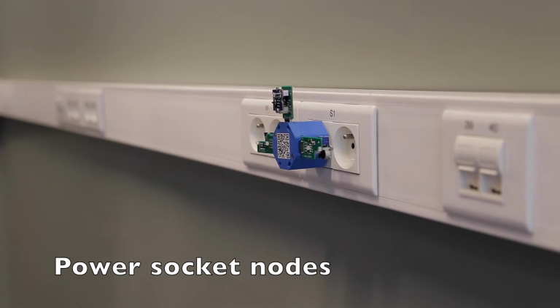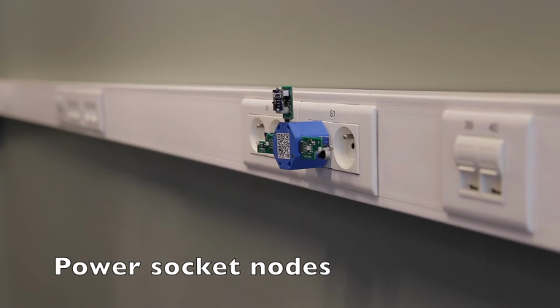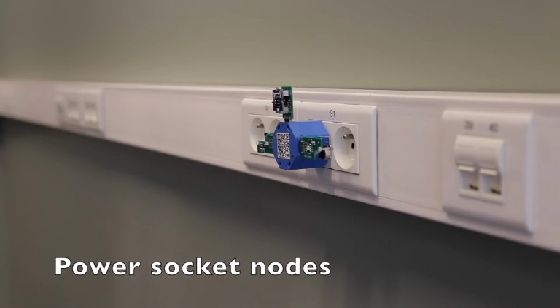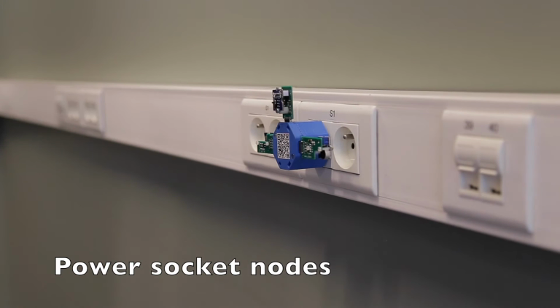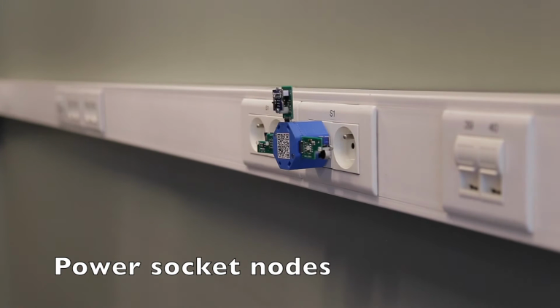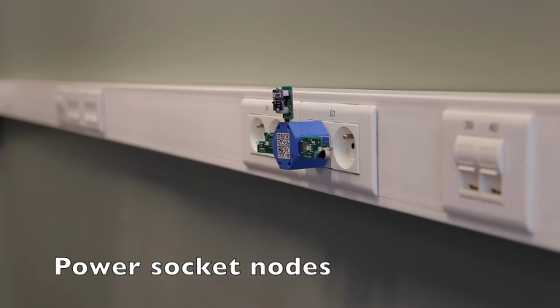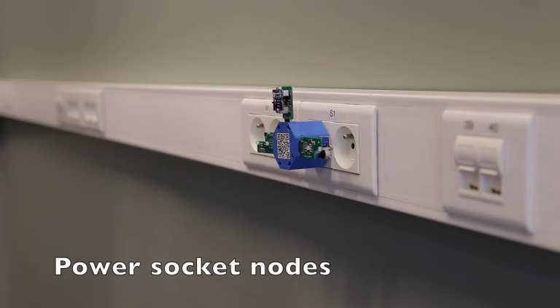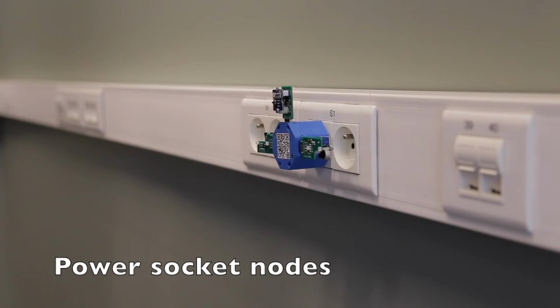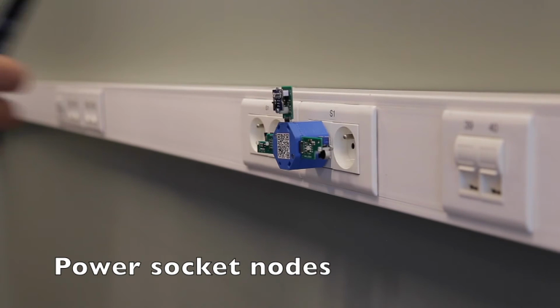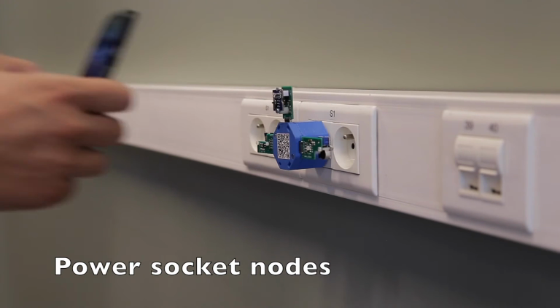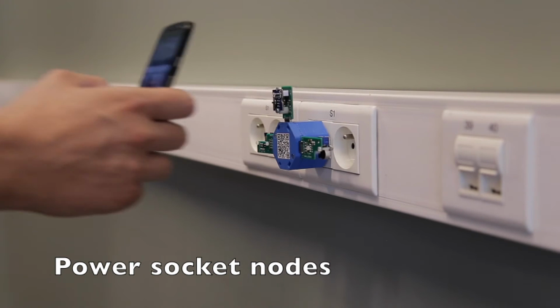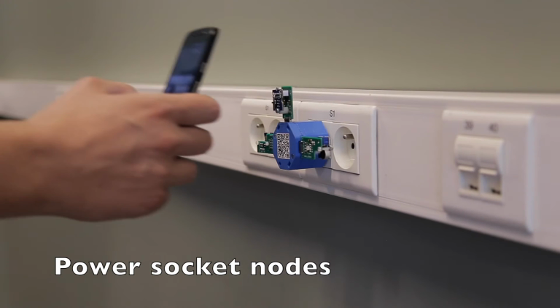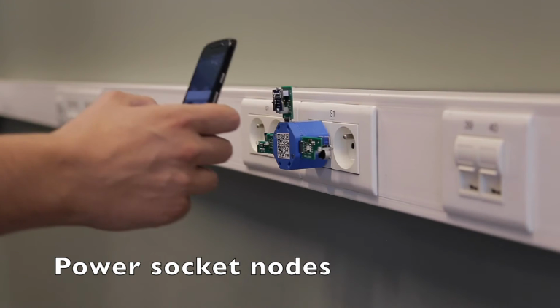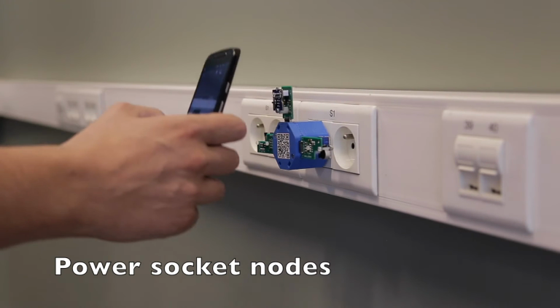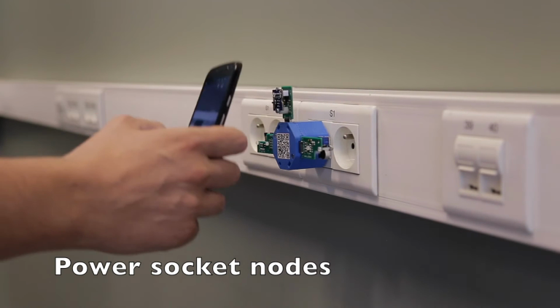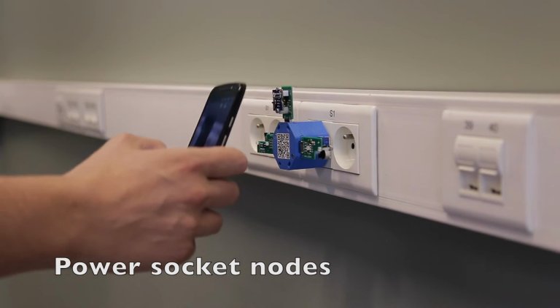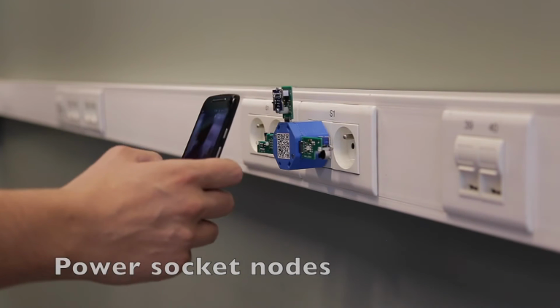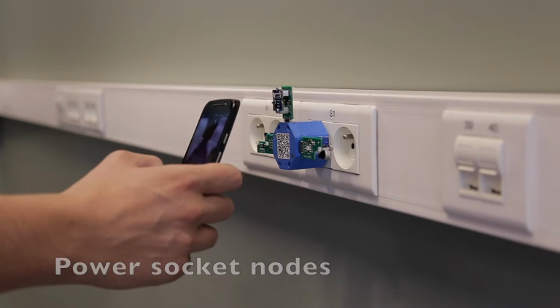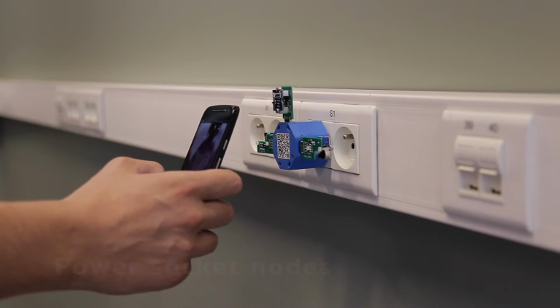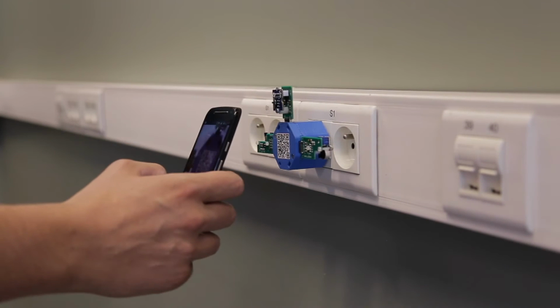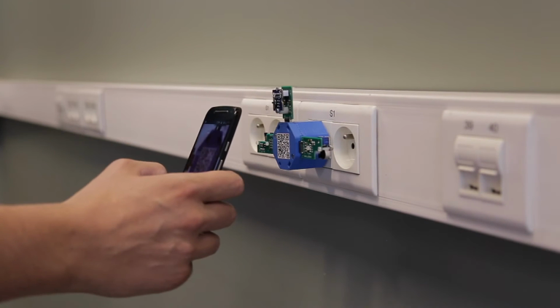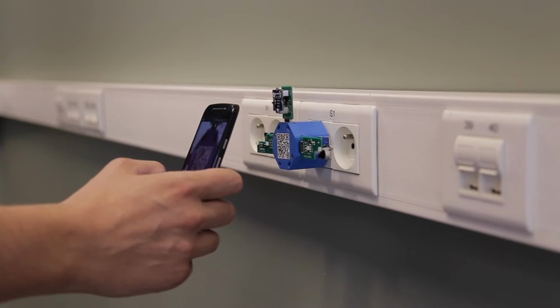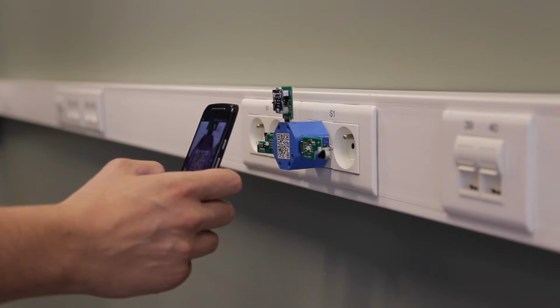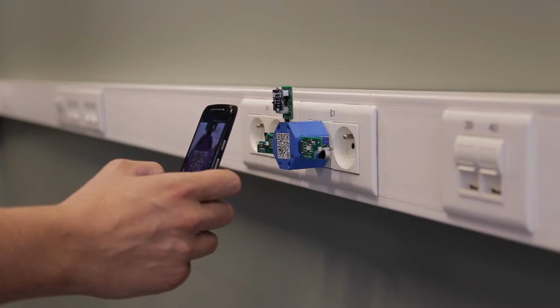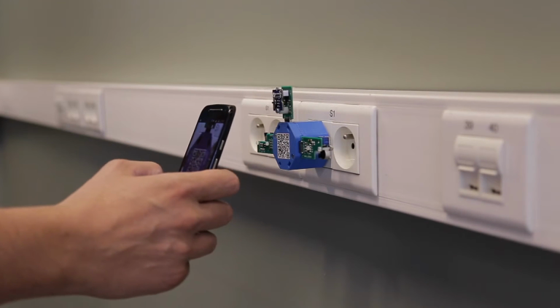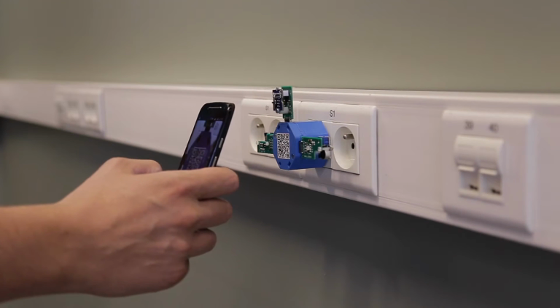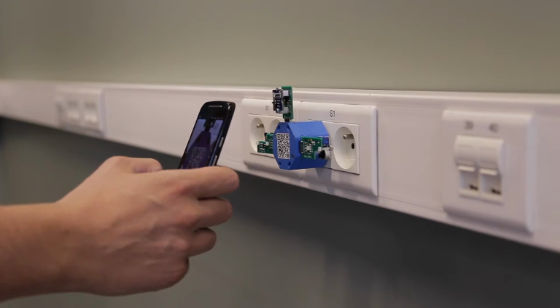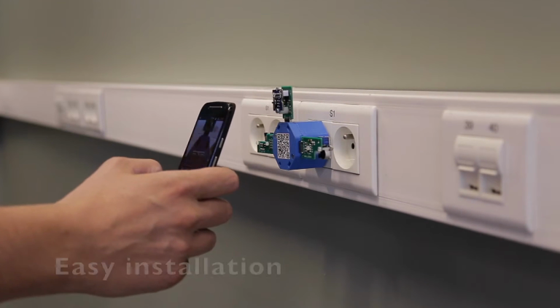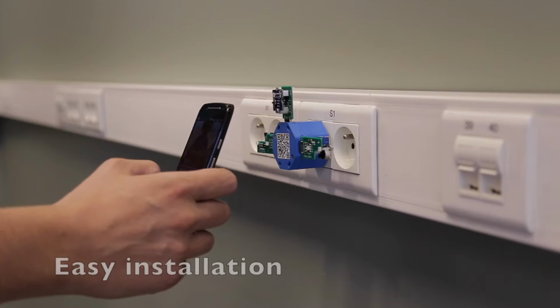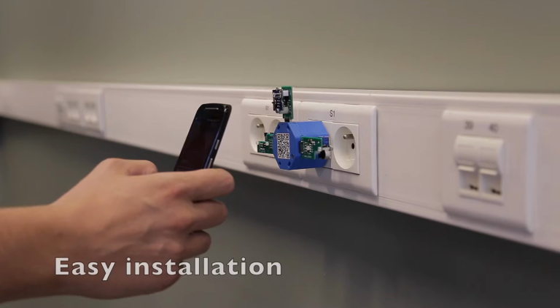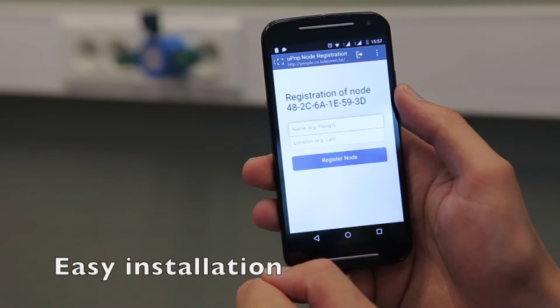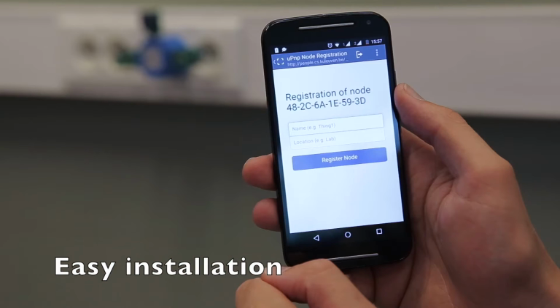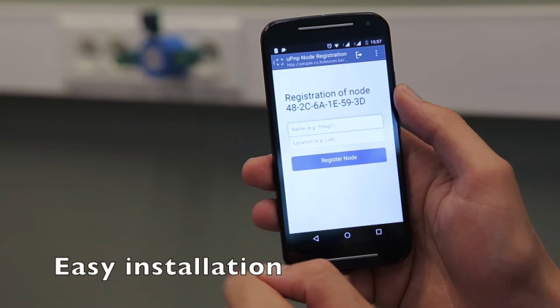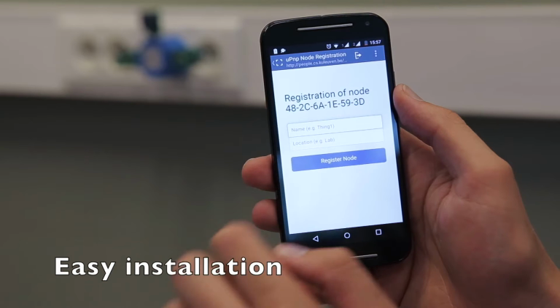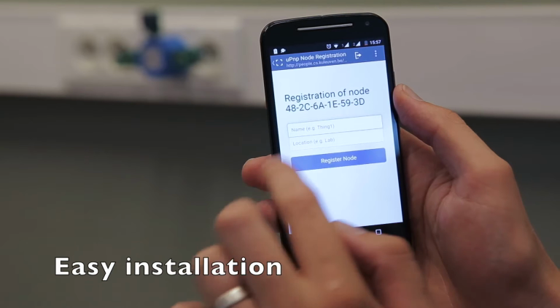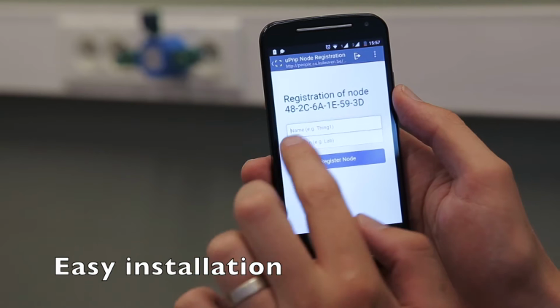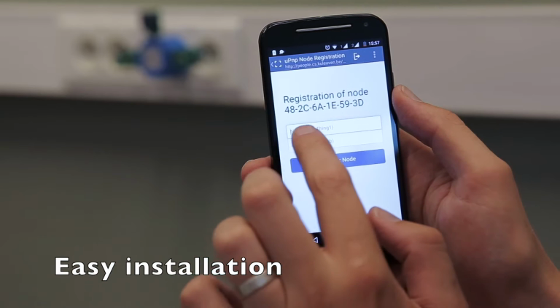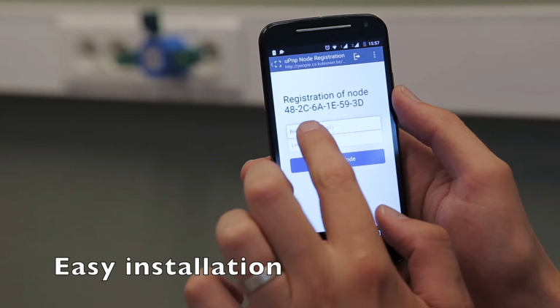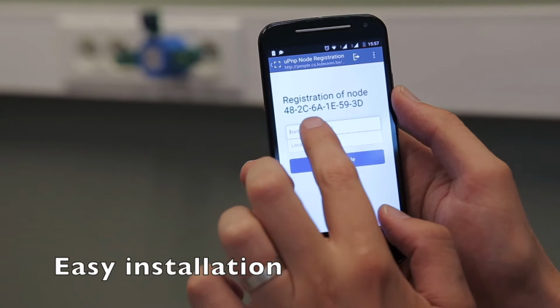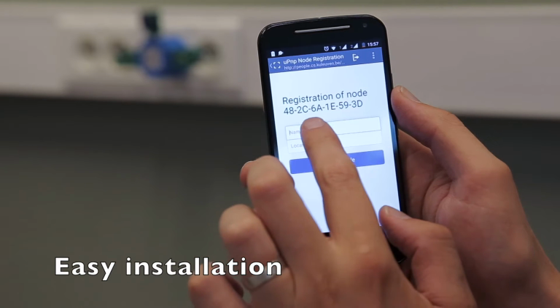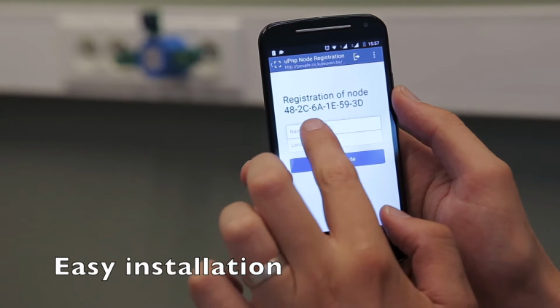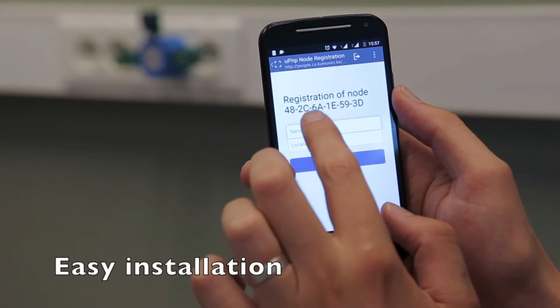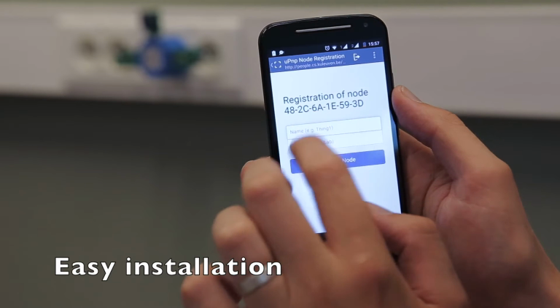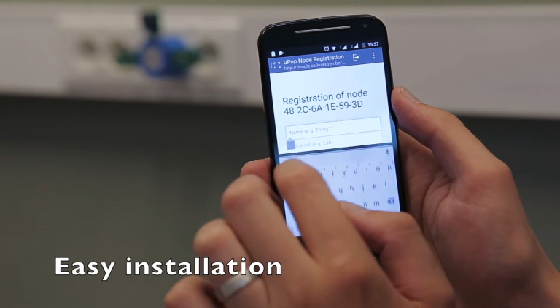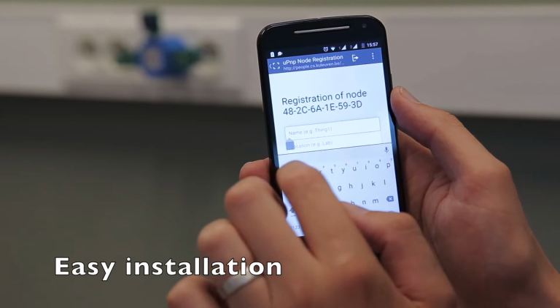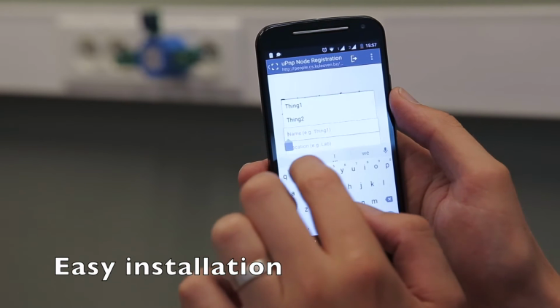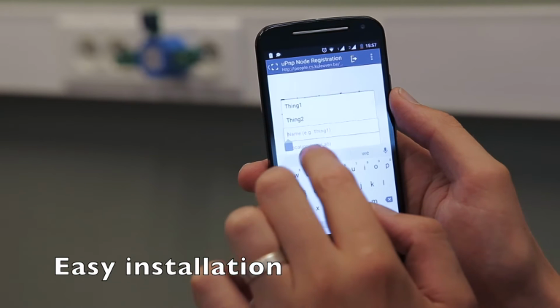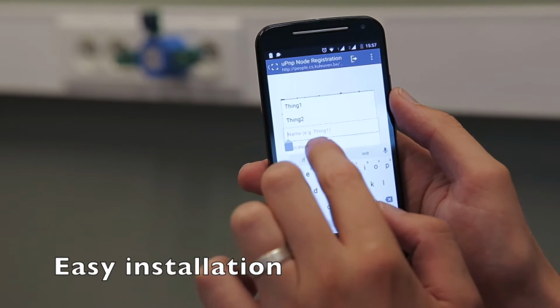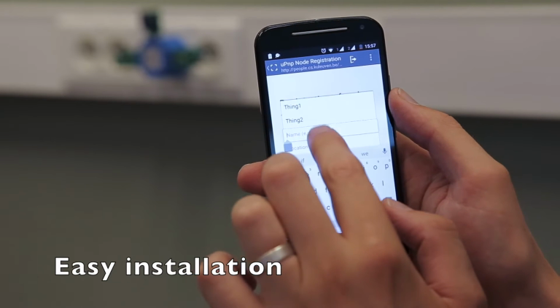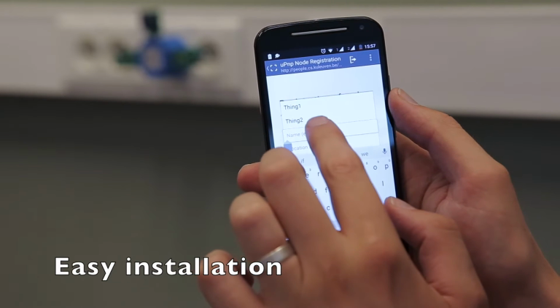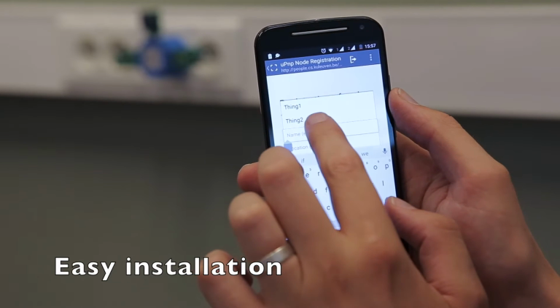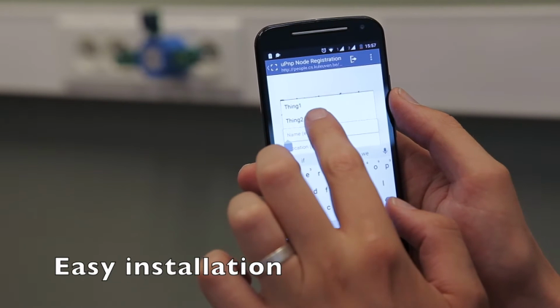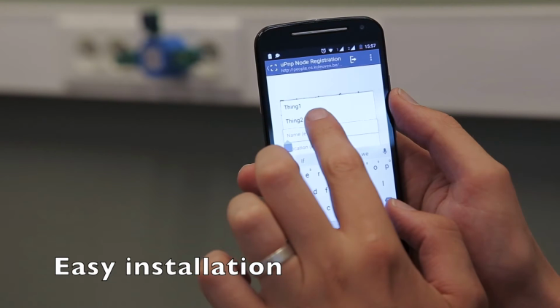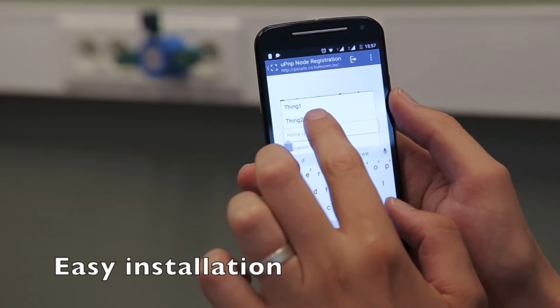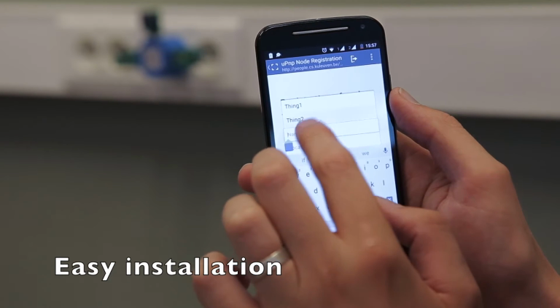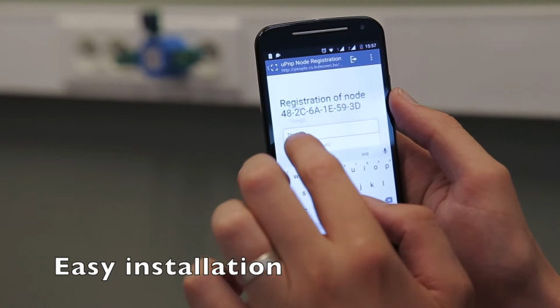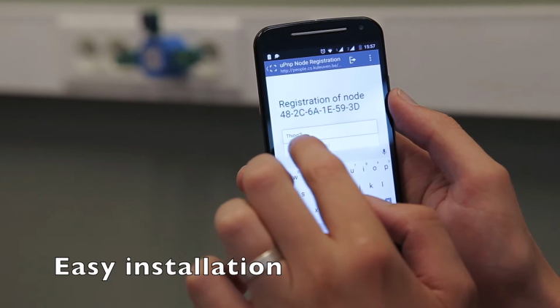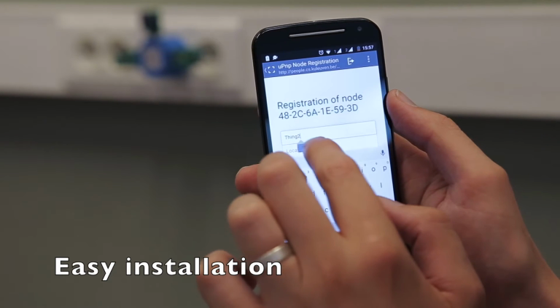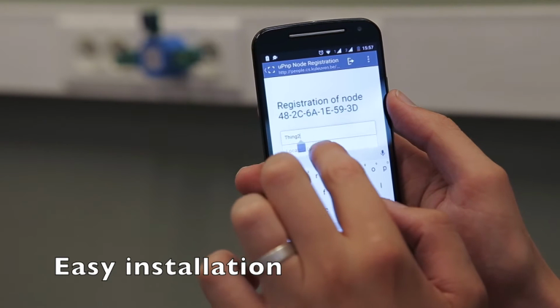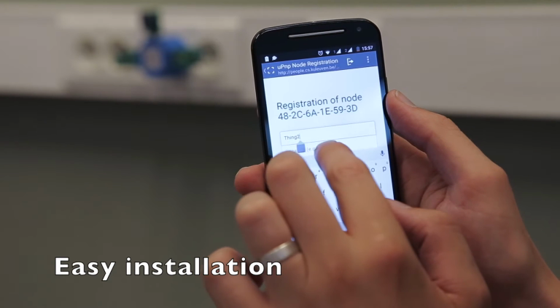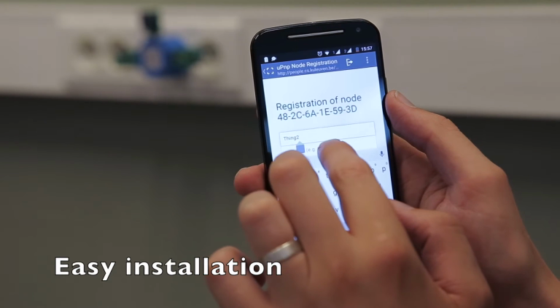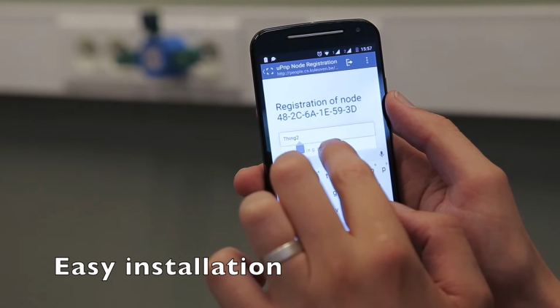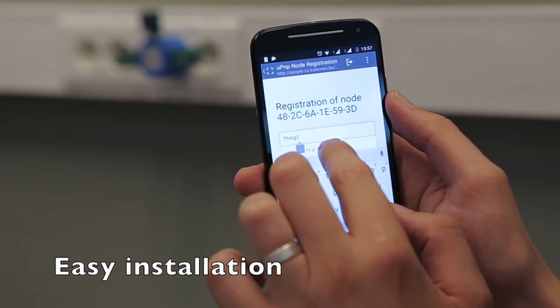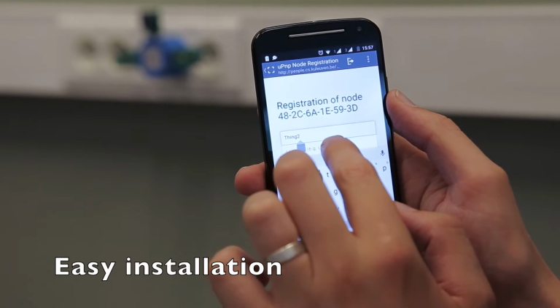Installing Micro Plug & Play nodes is a snap. Simply scan the QR code, name your node, and identify its location.